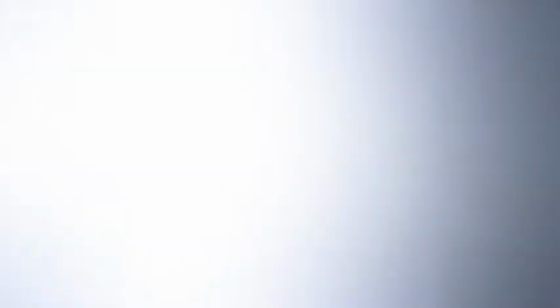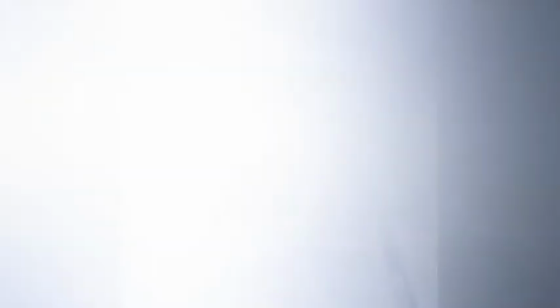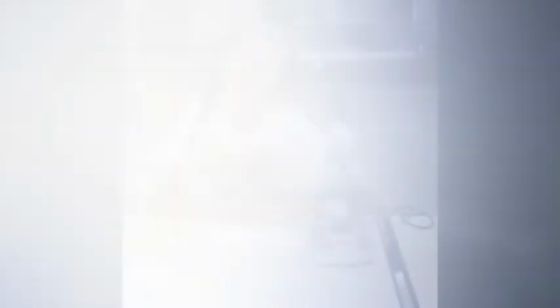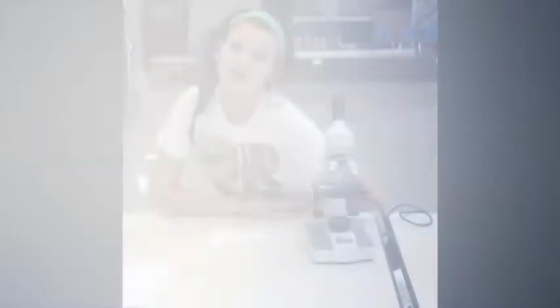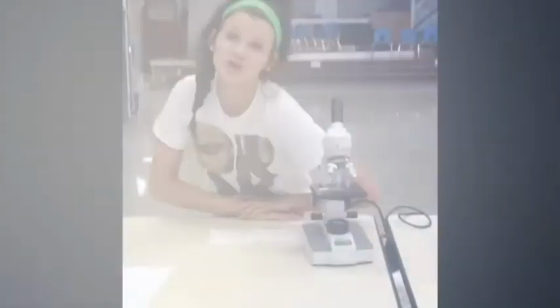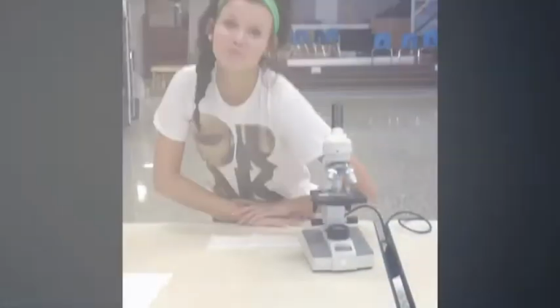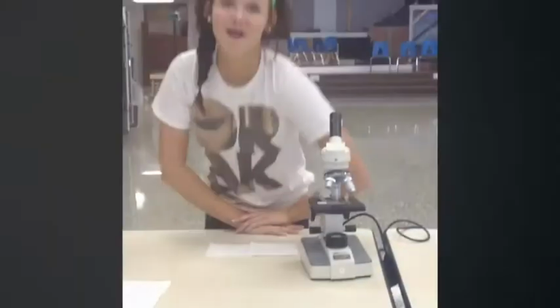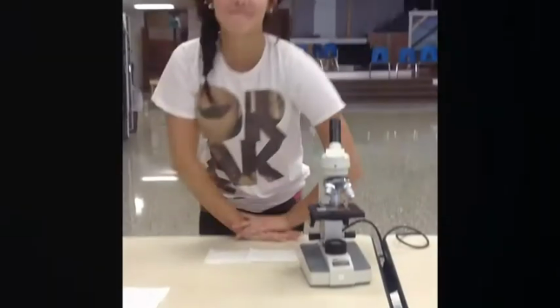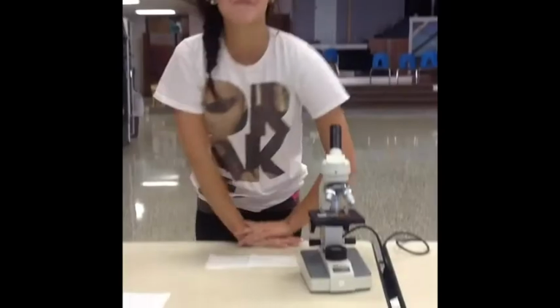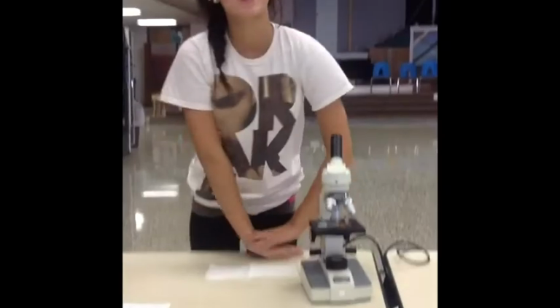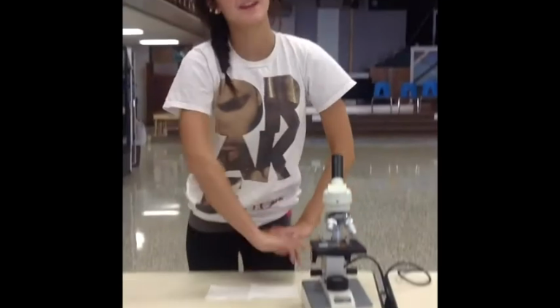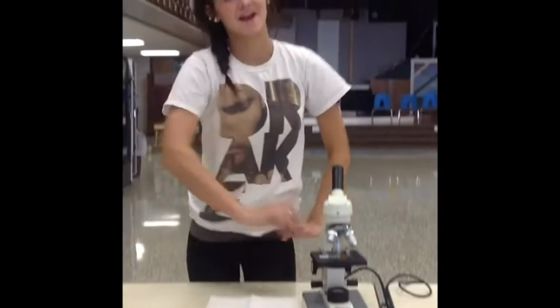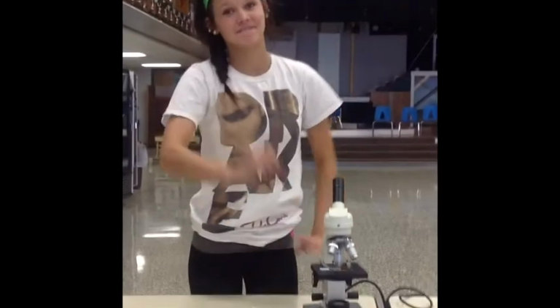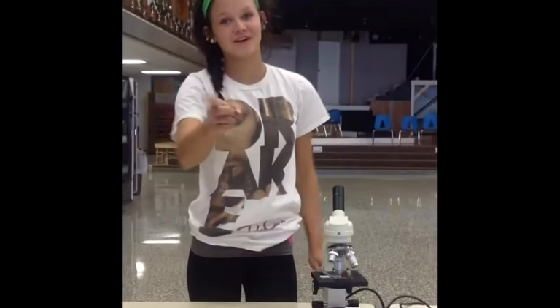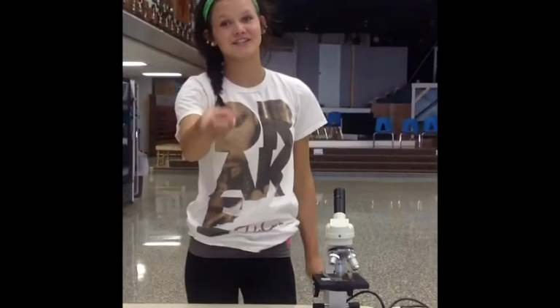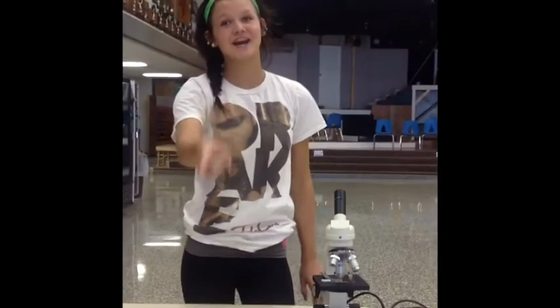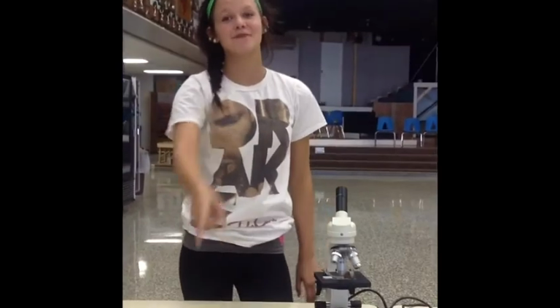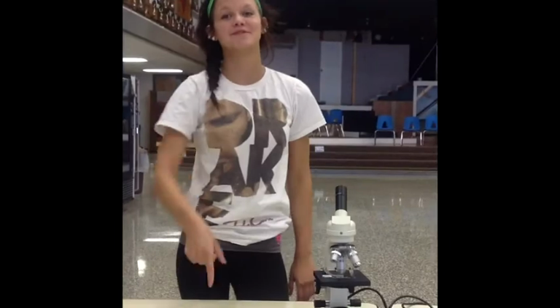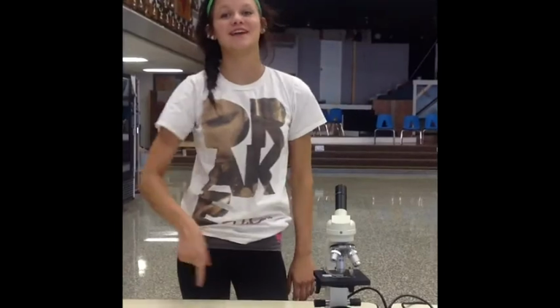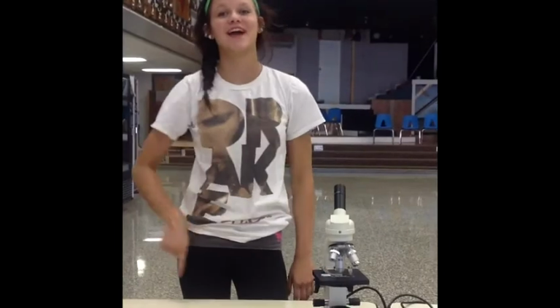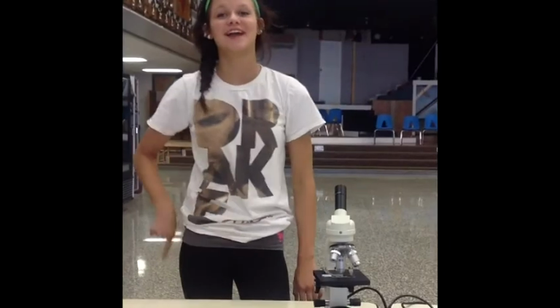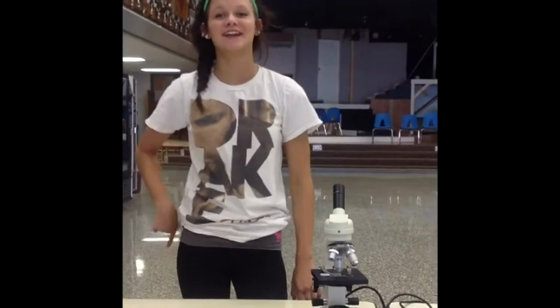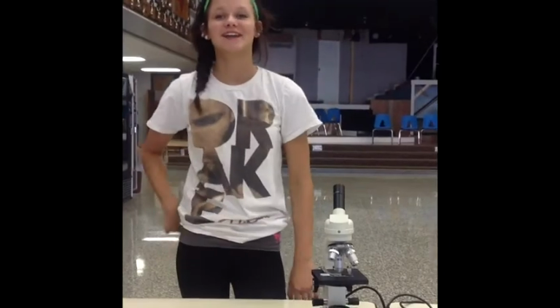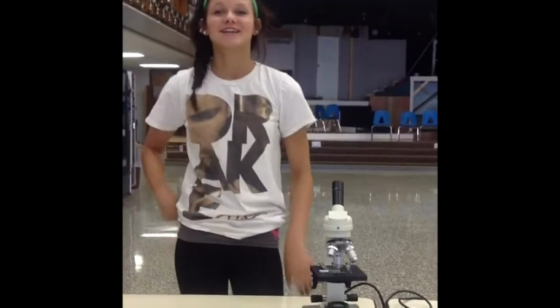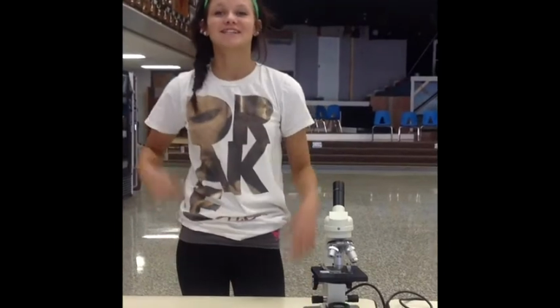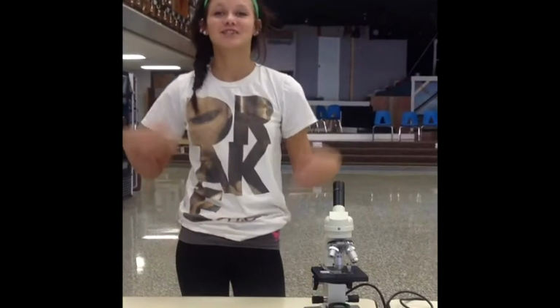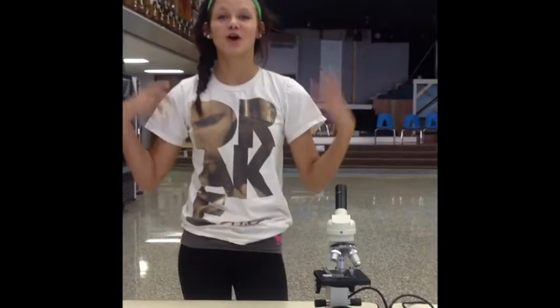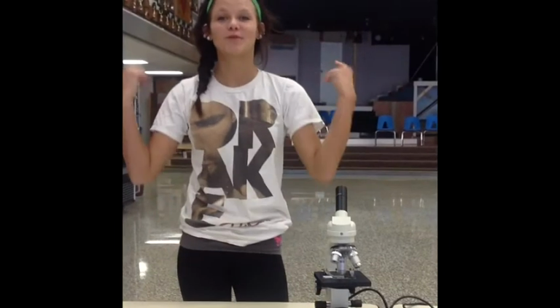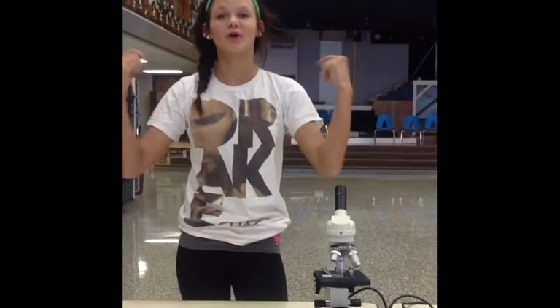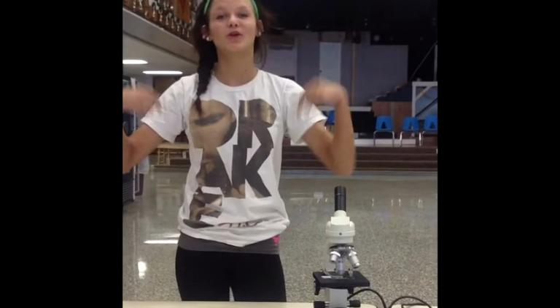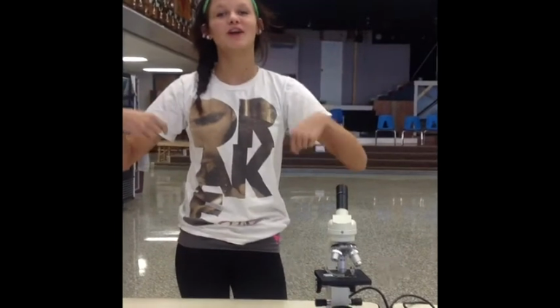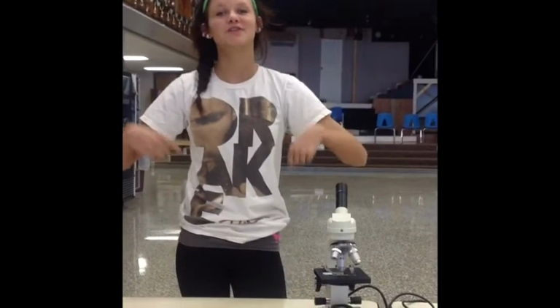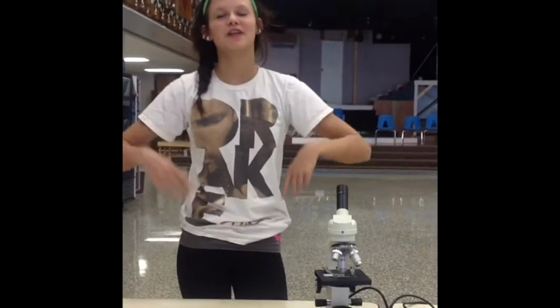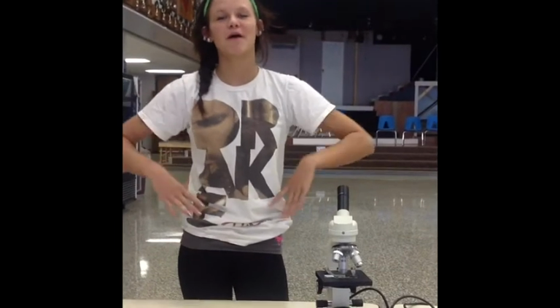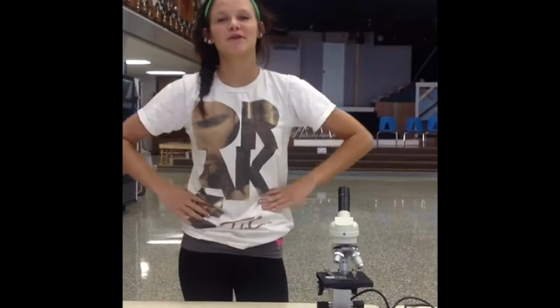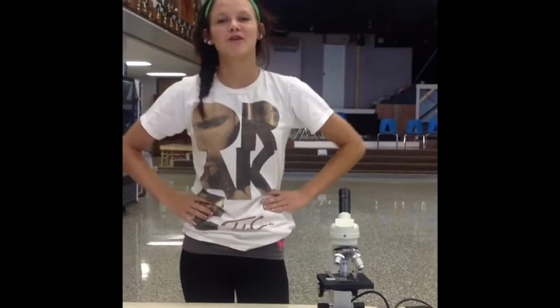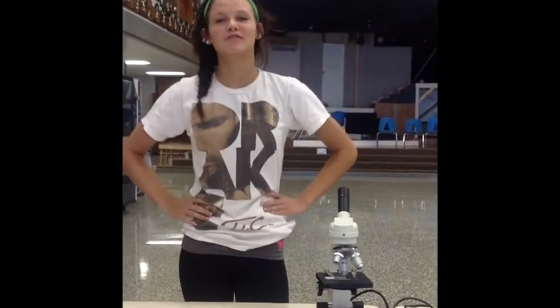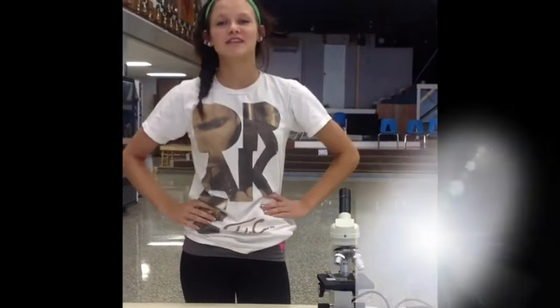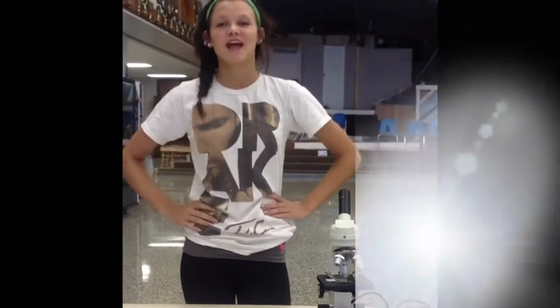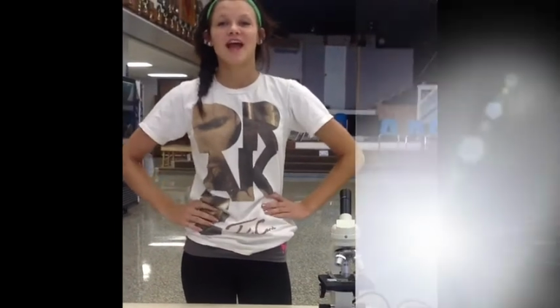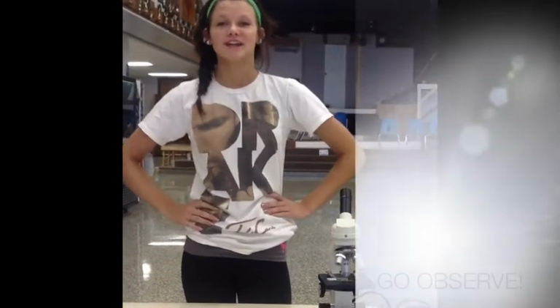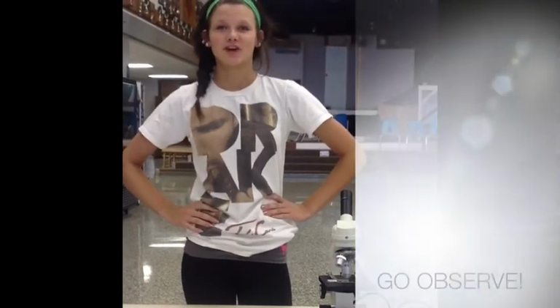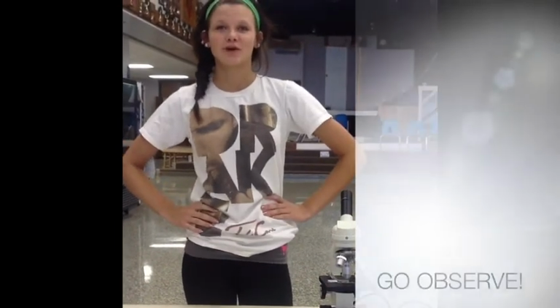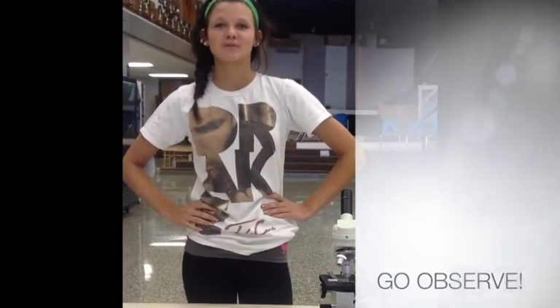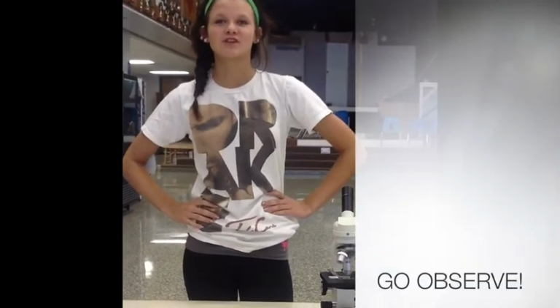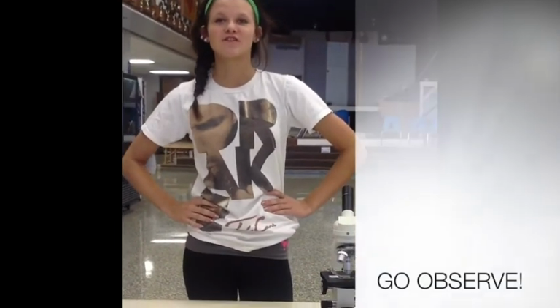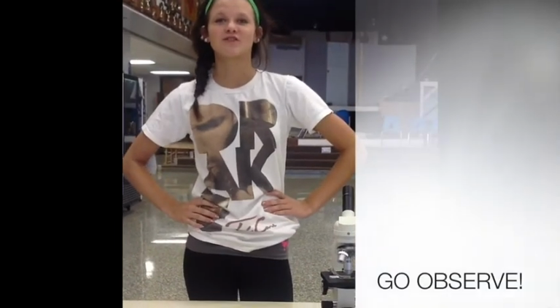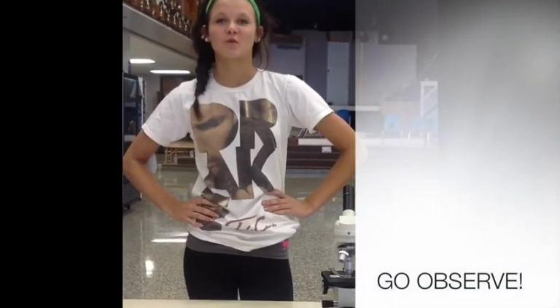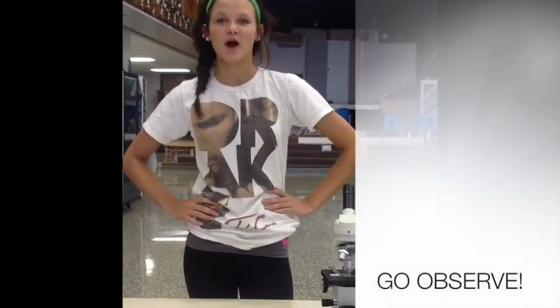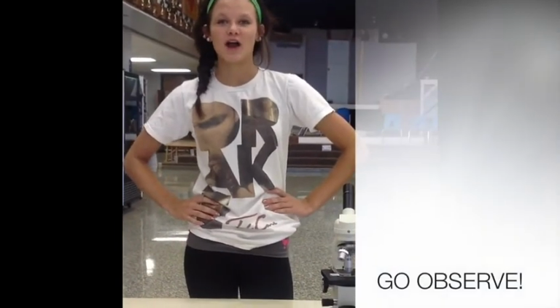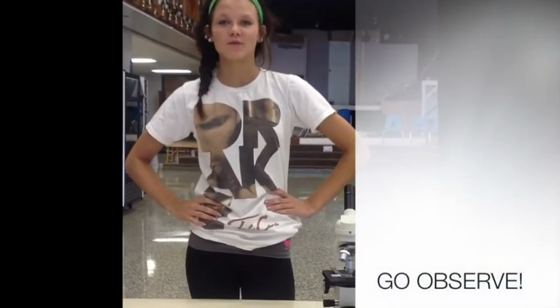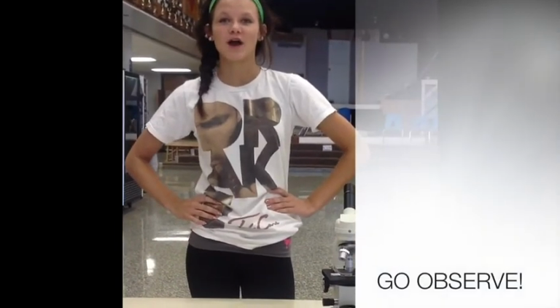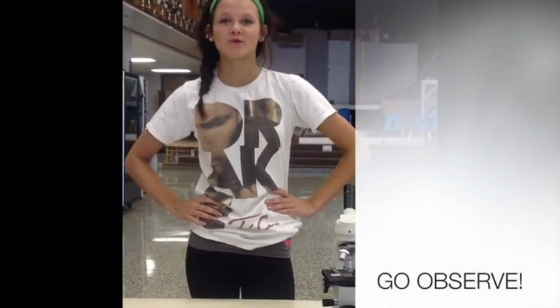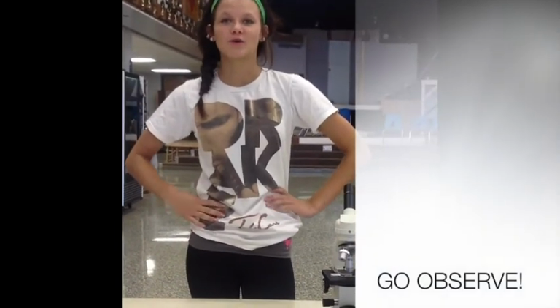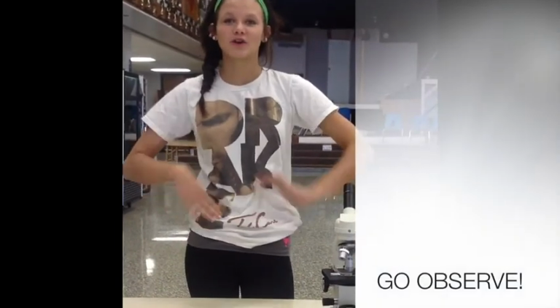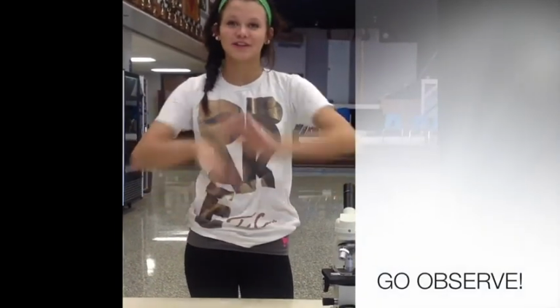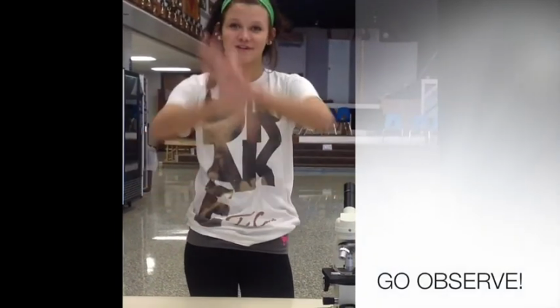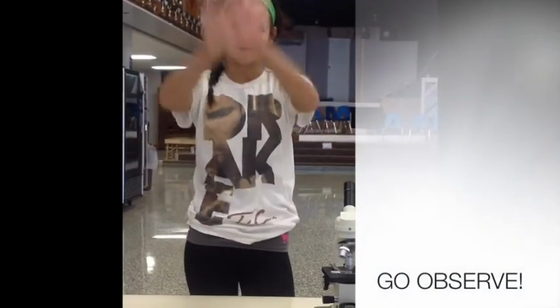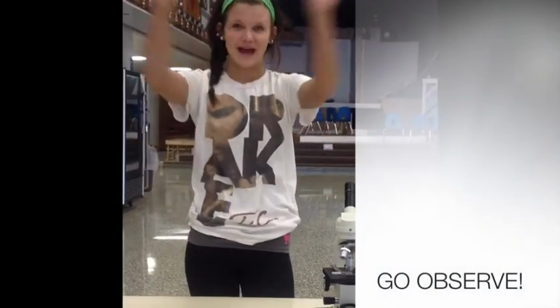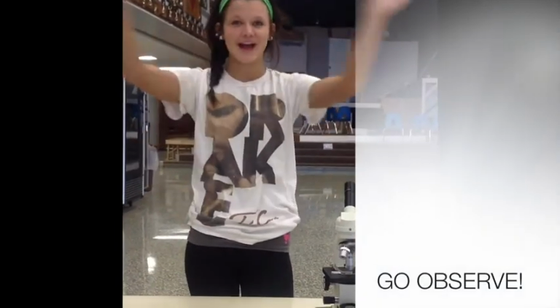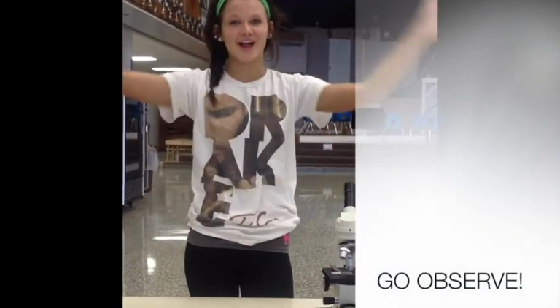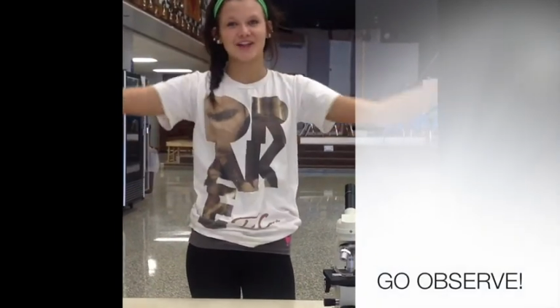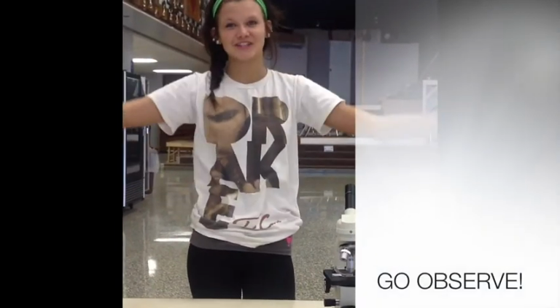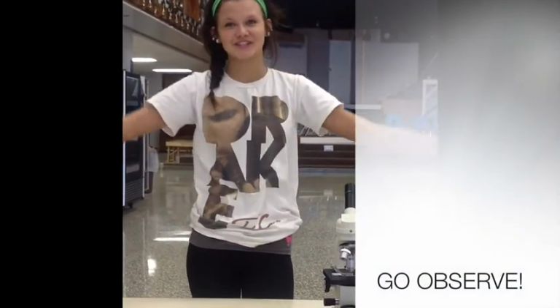You, my friend, have fun times ahead, so go pull on your lab coats and go observe the wide, wide world of biology.